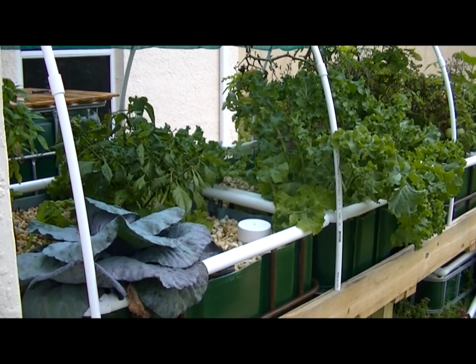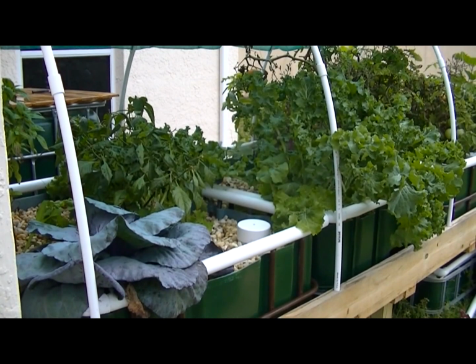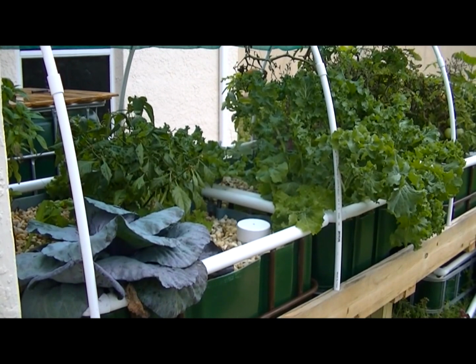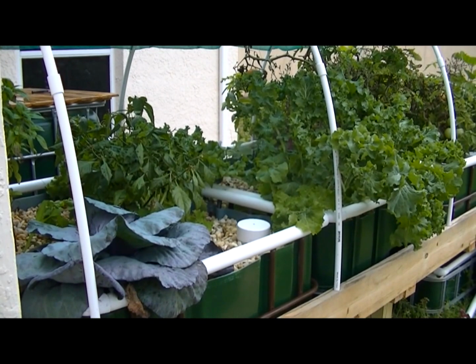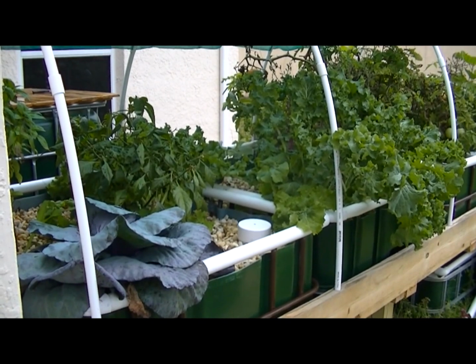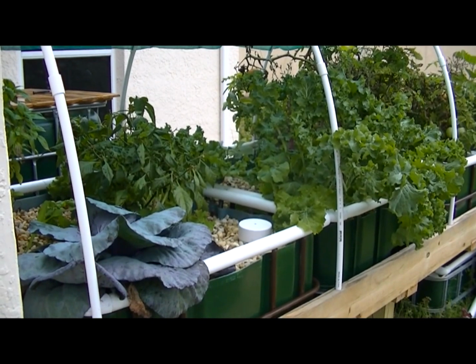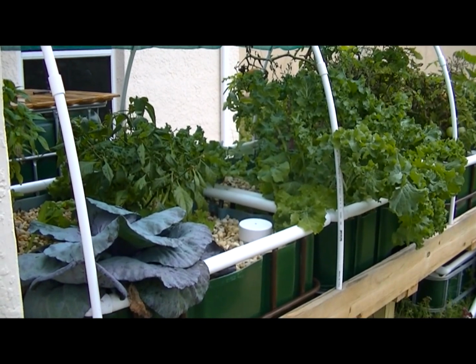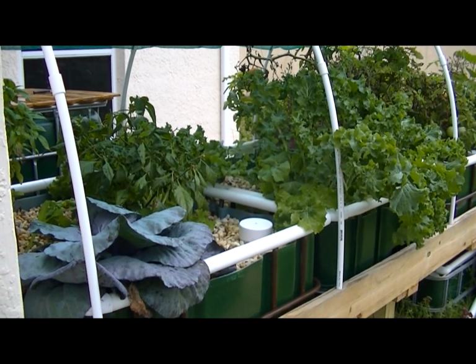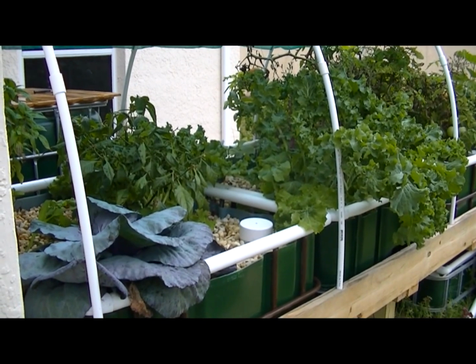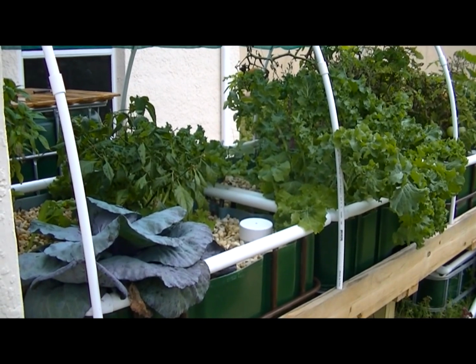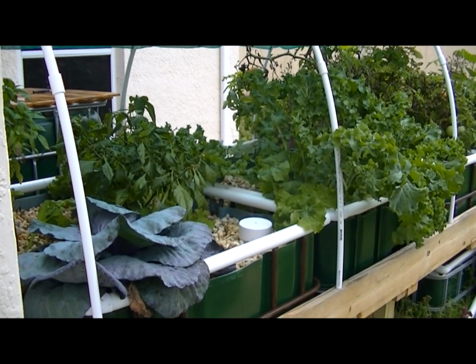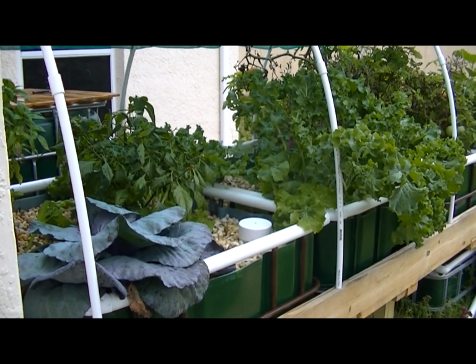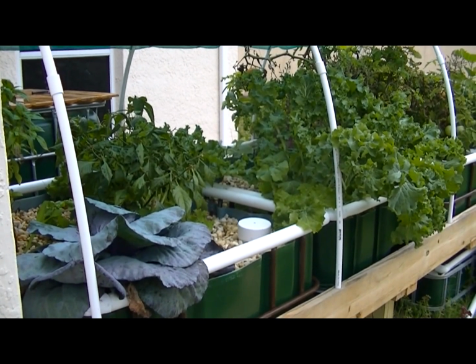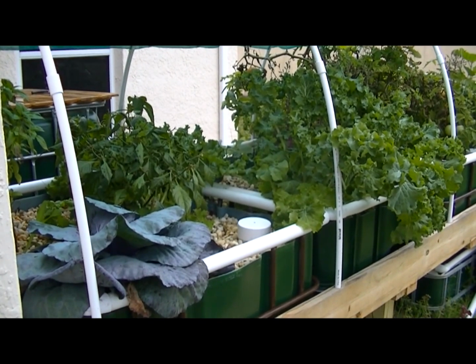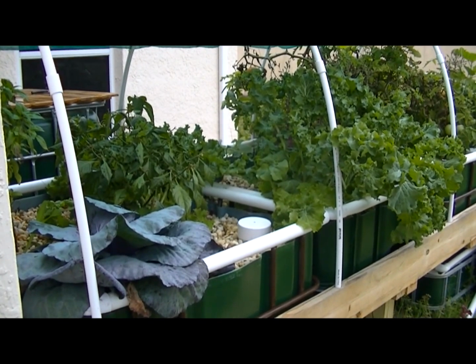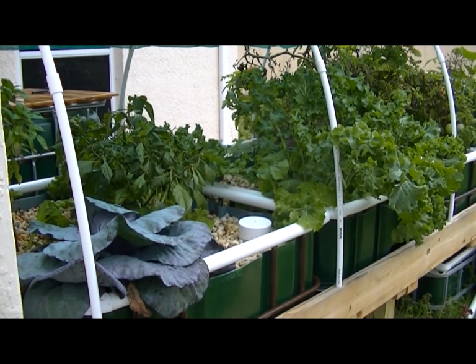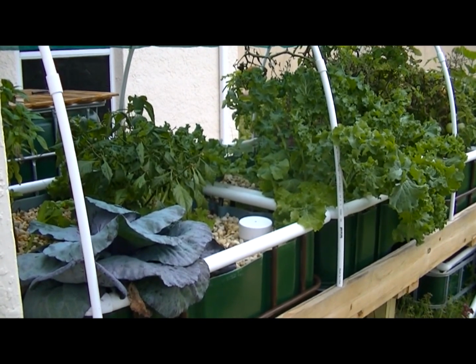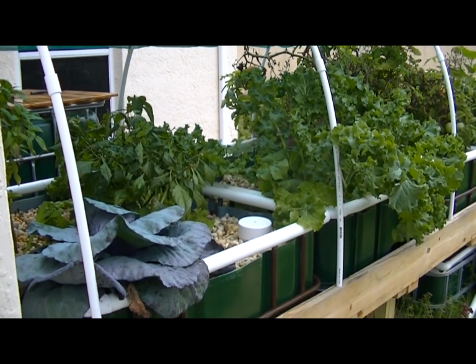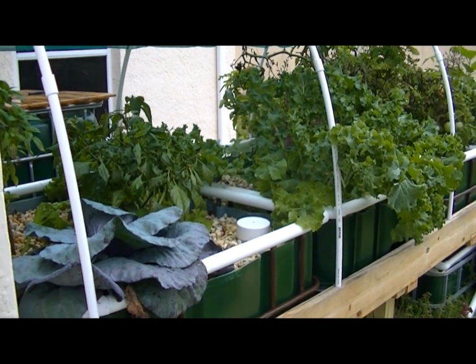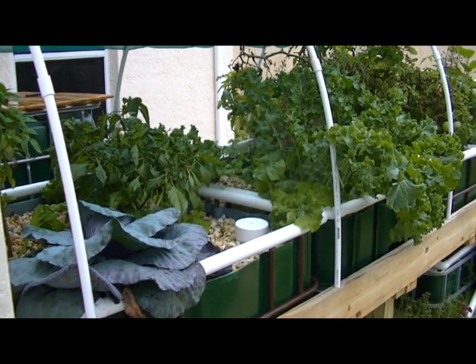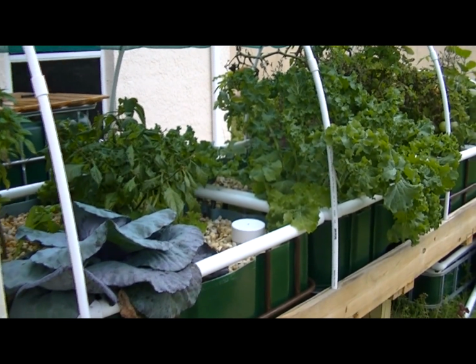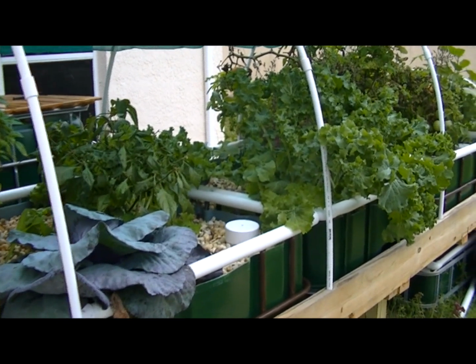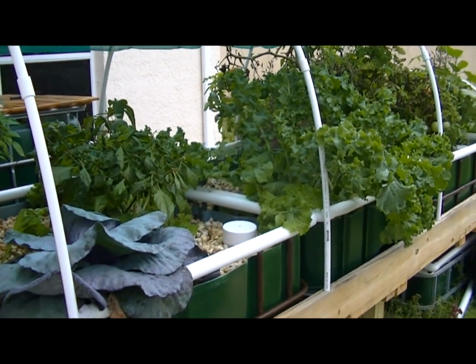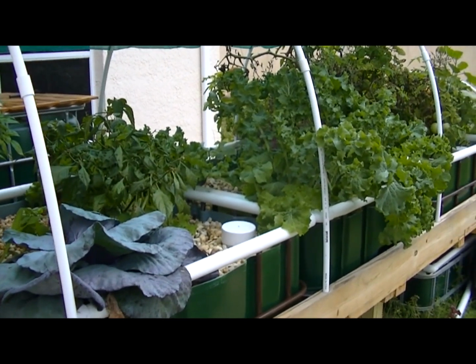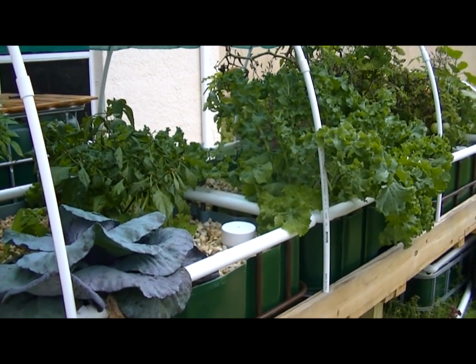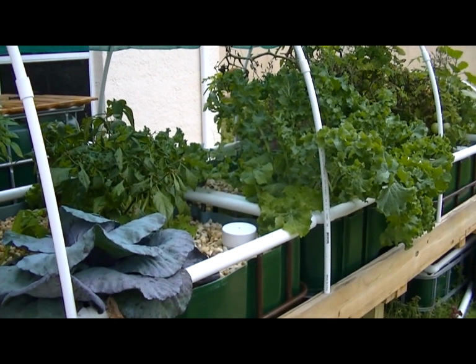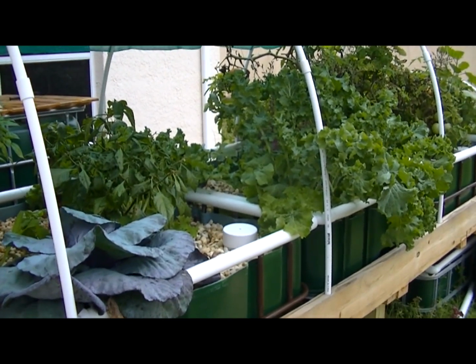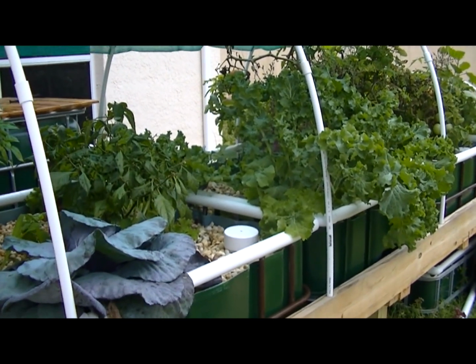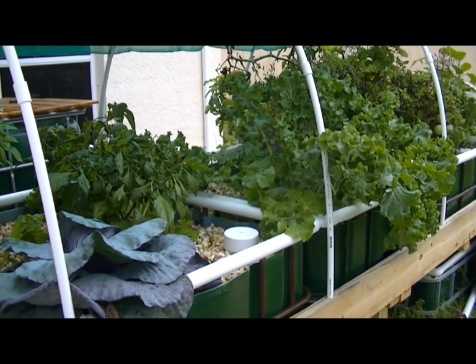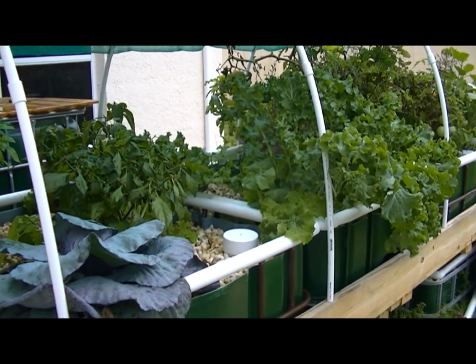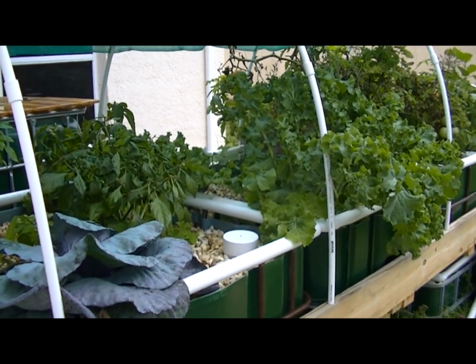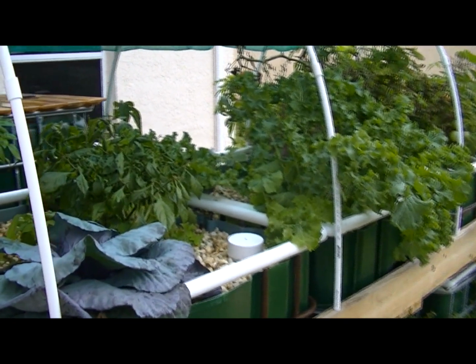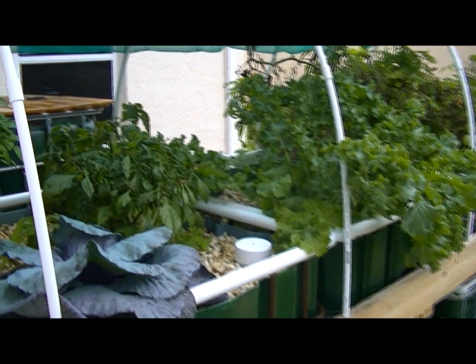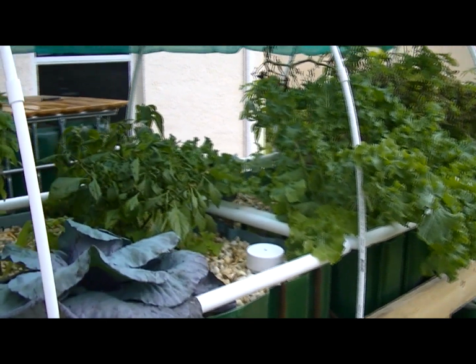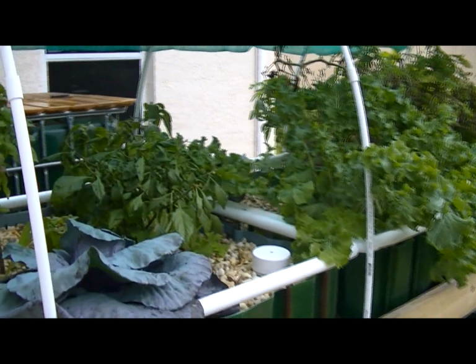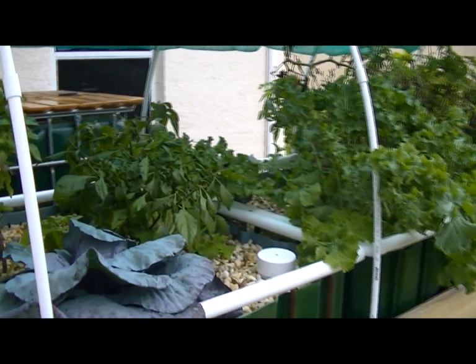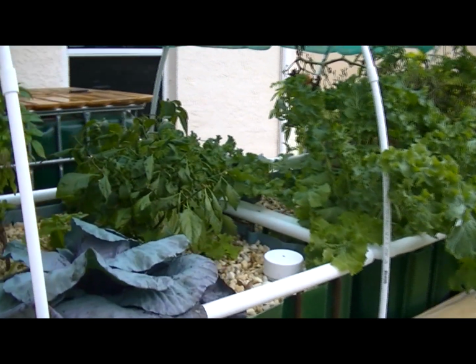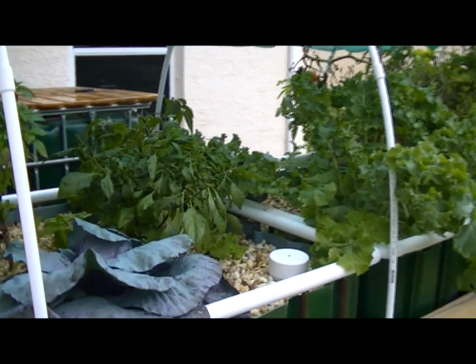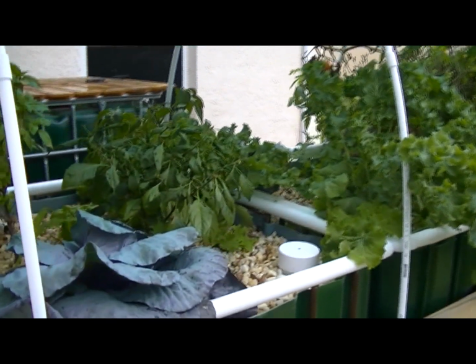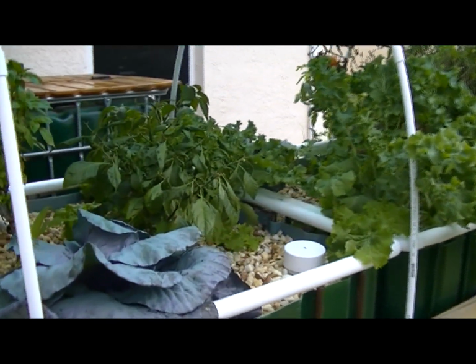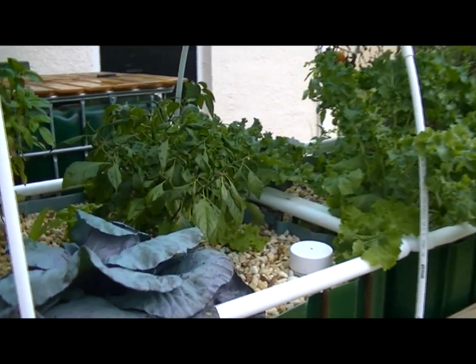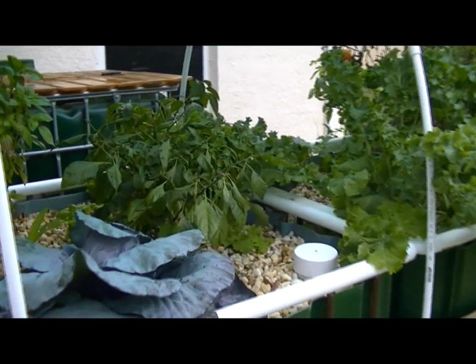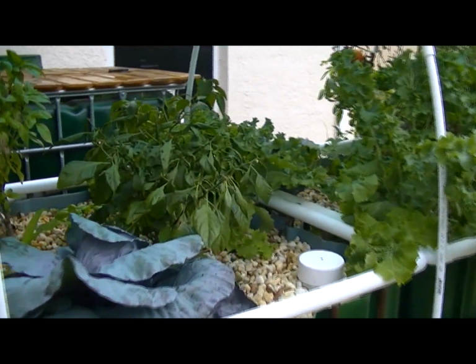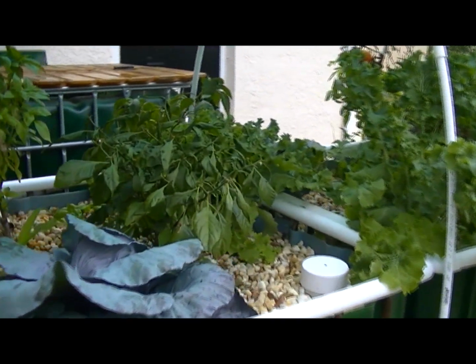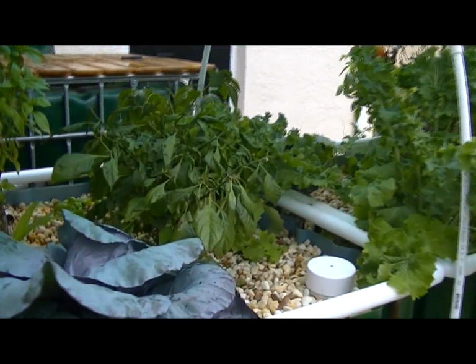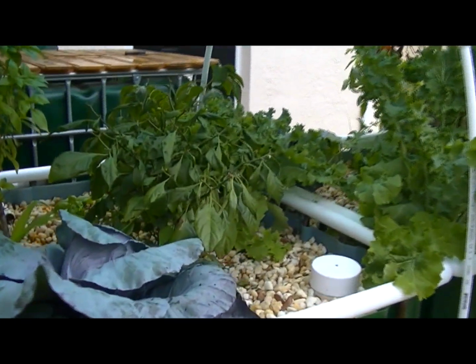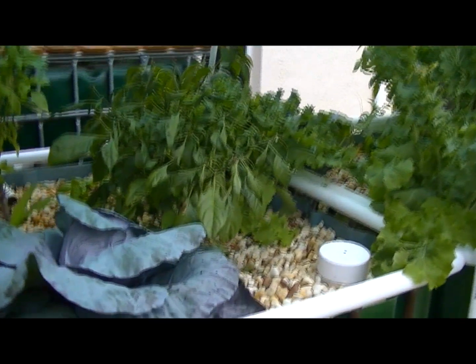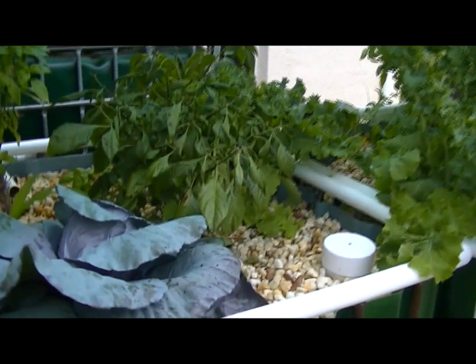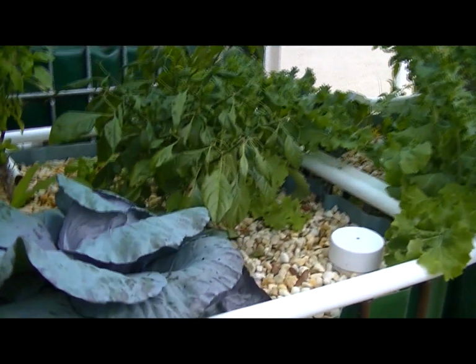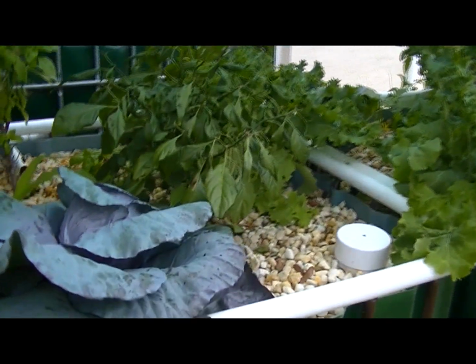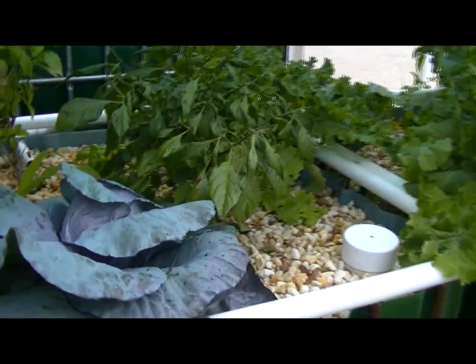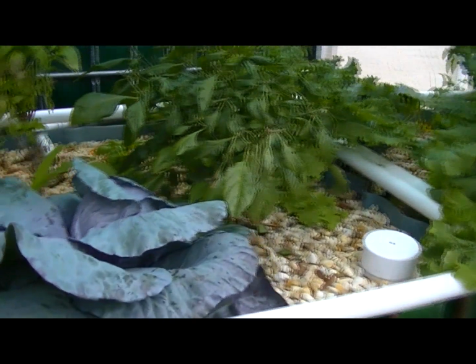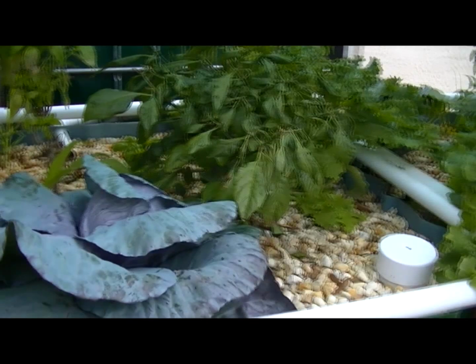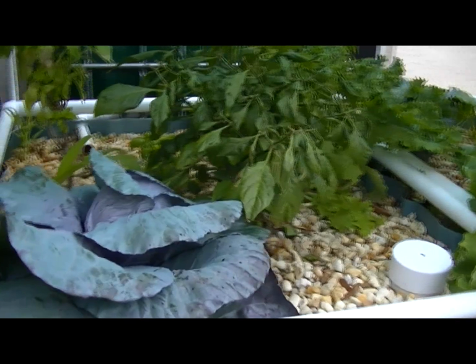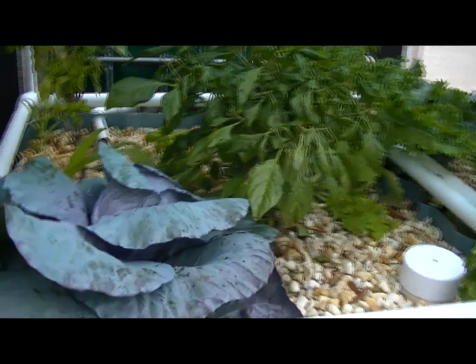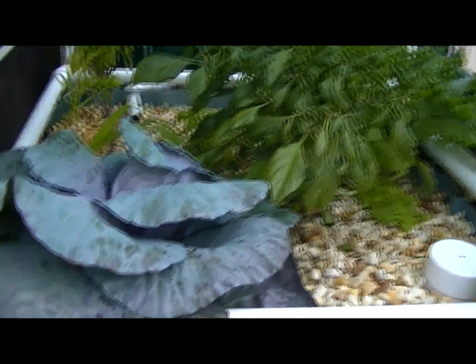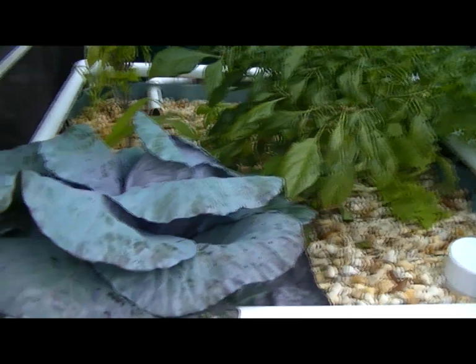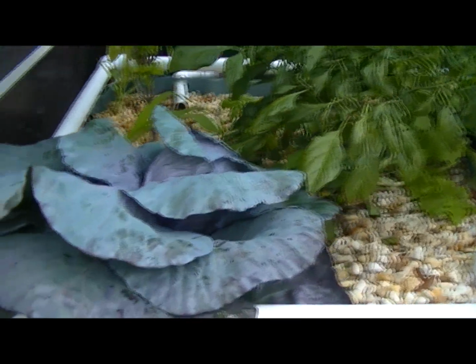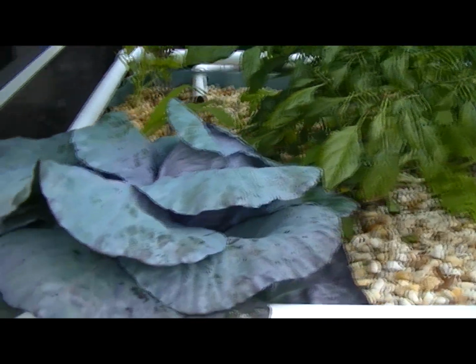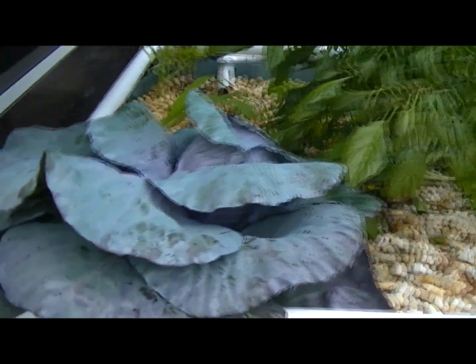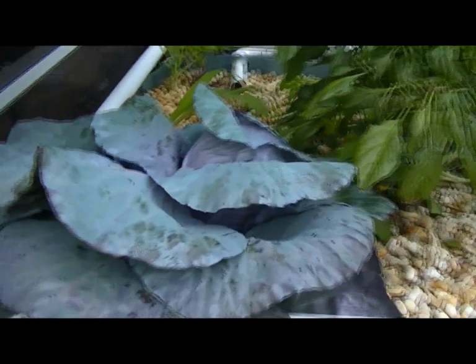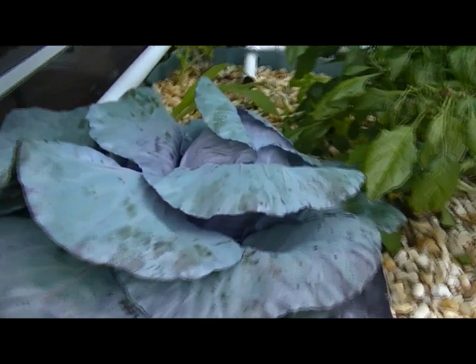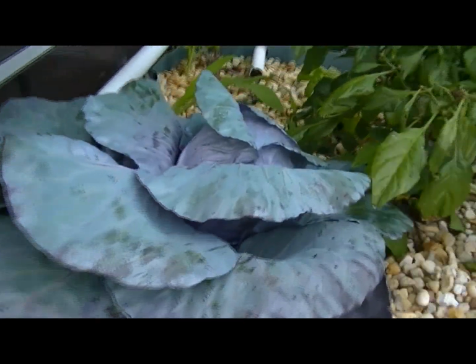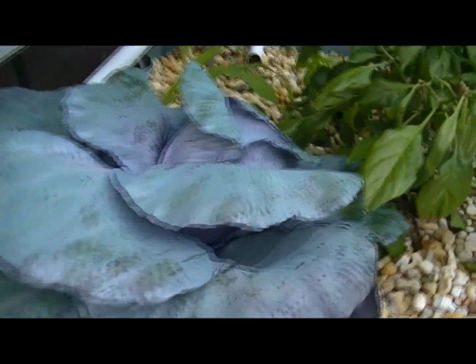Hello everybody, David here with David T. Pilot Aquaponics. Just wanted to give you a quick update on my aquaponics garden.